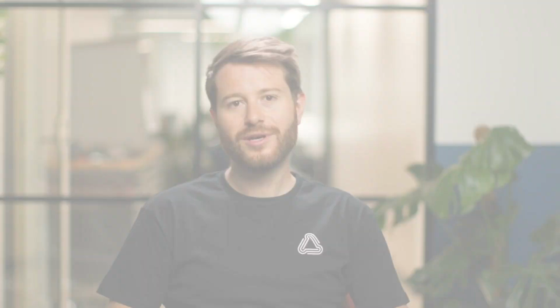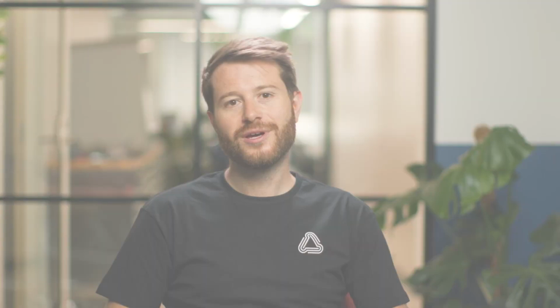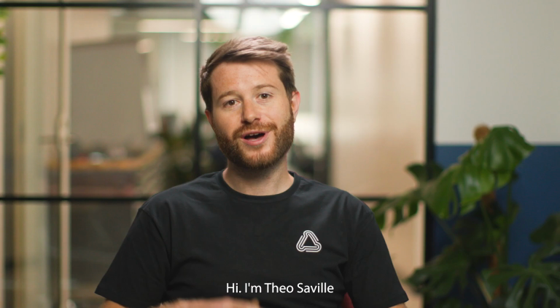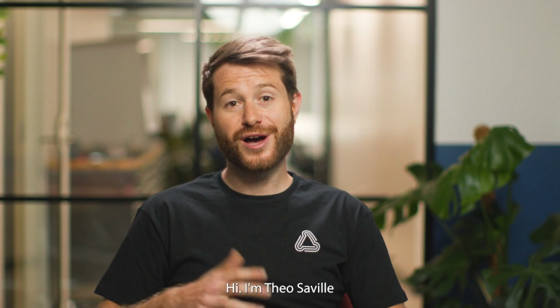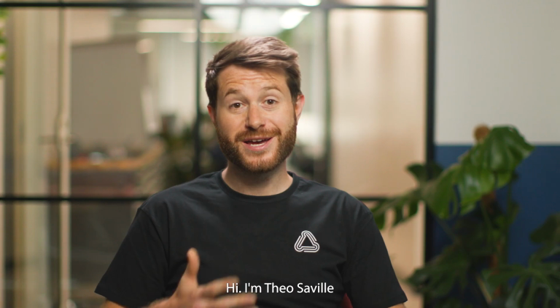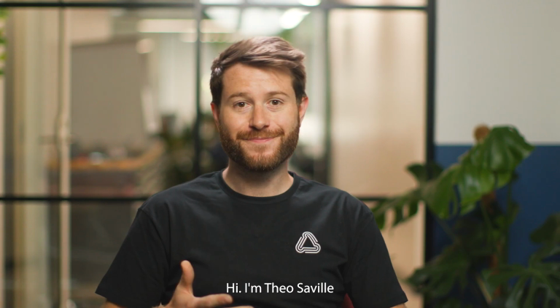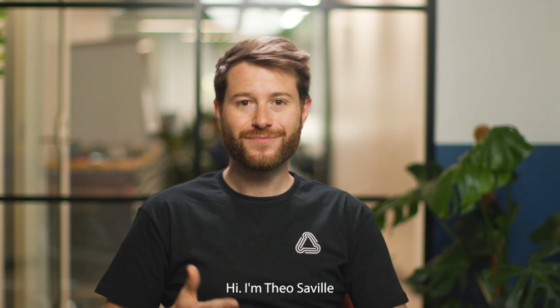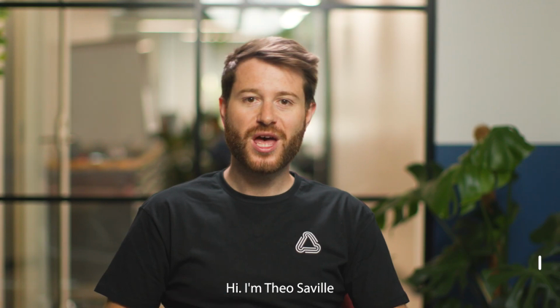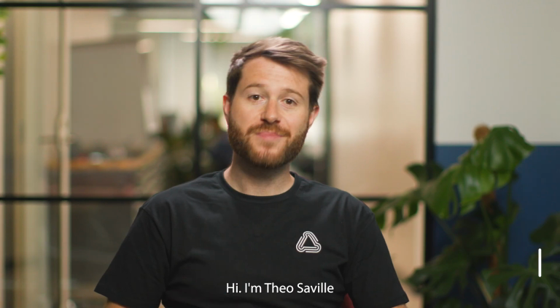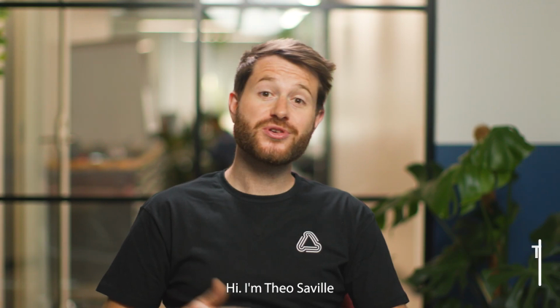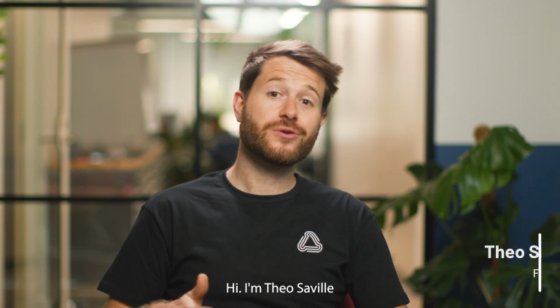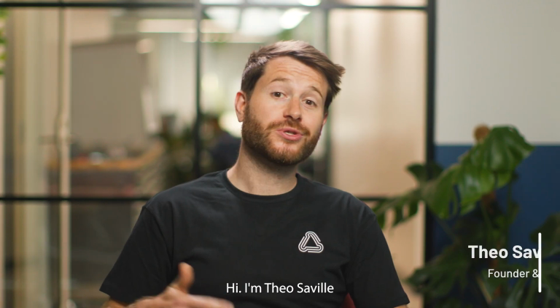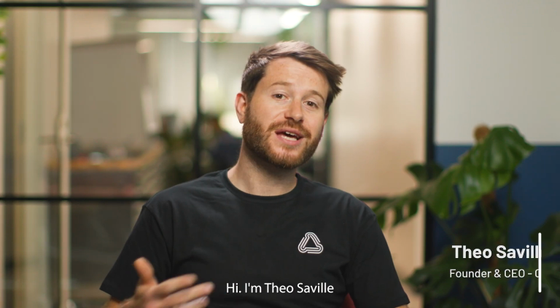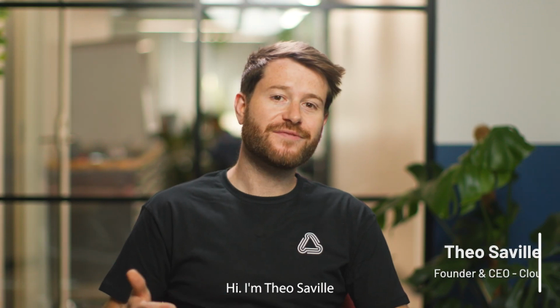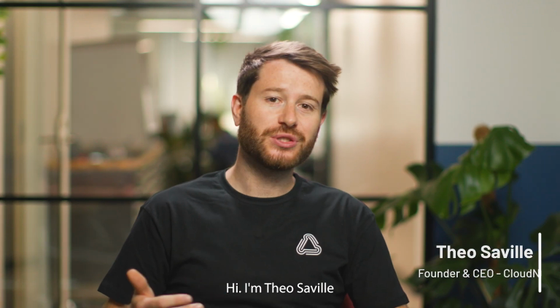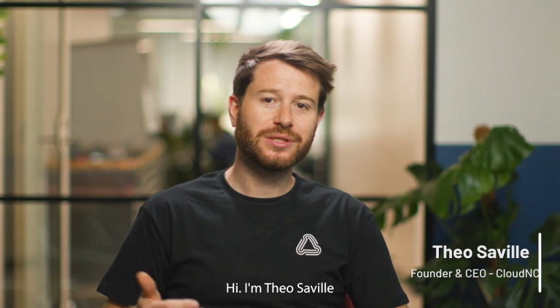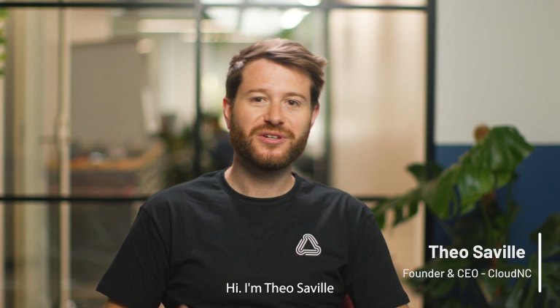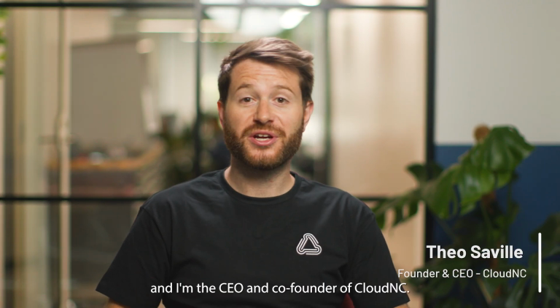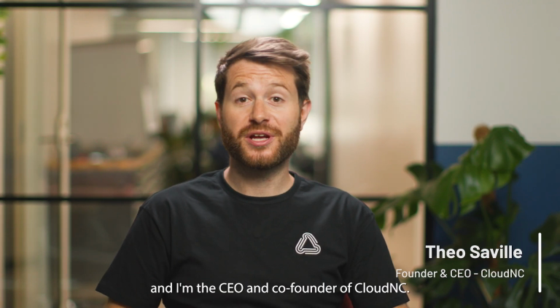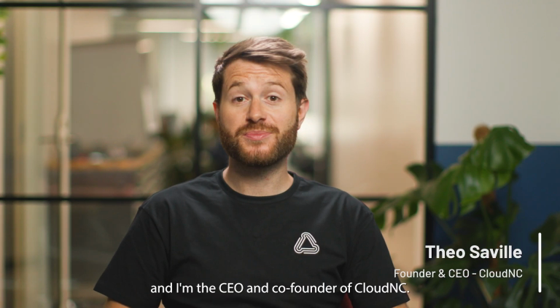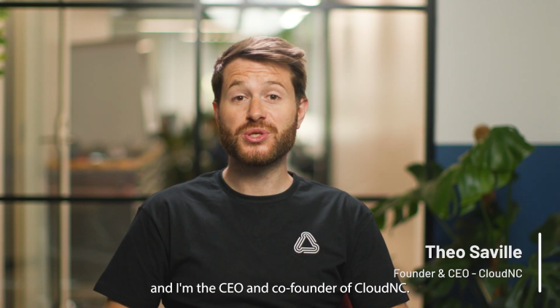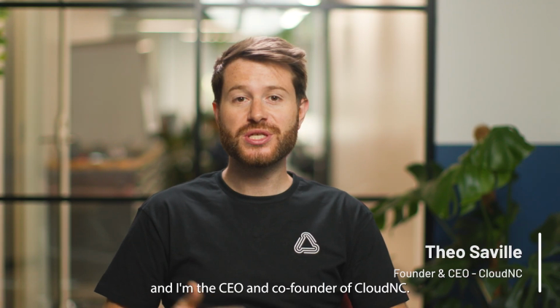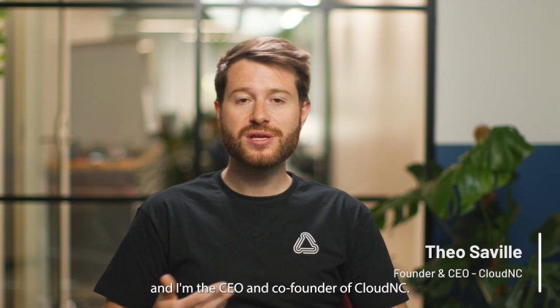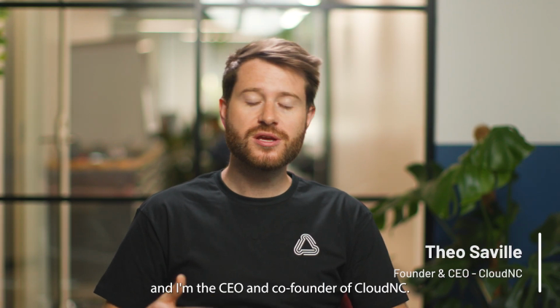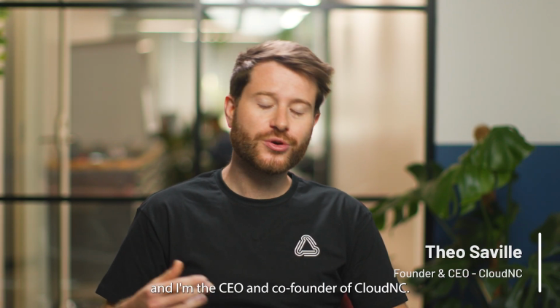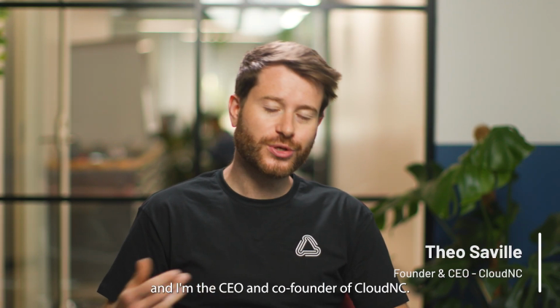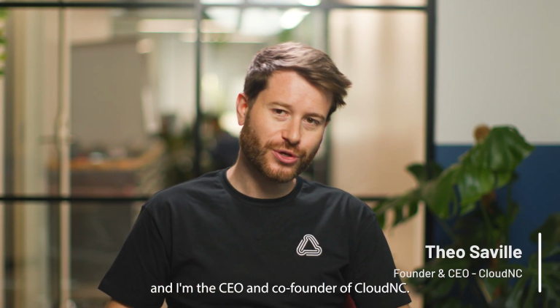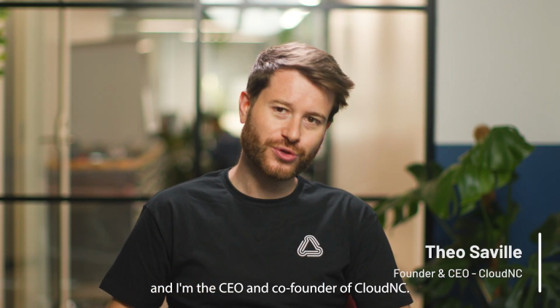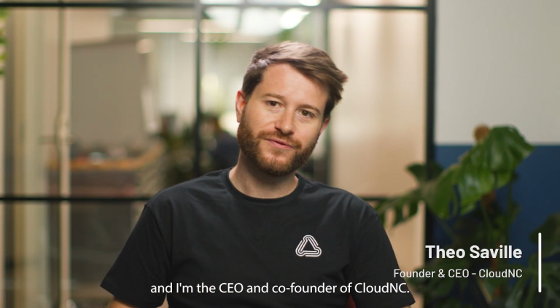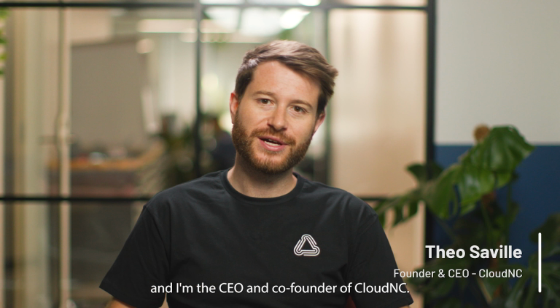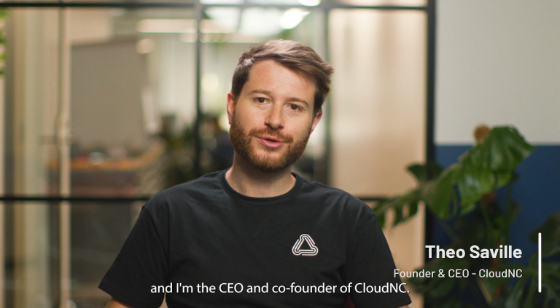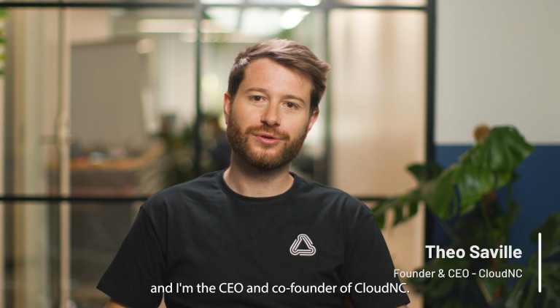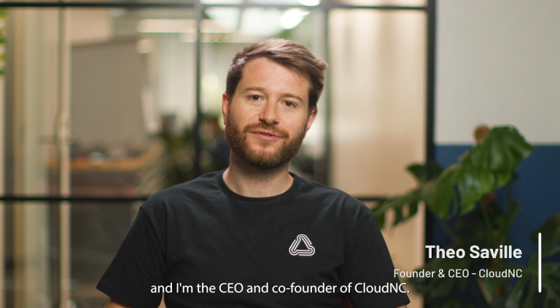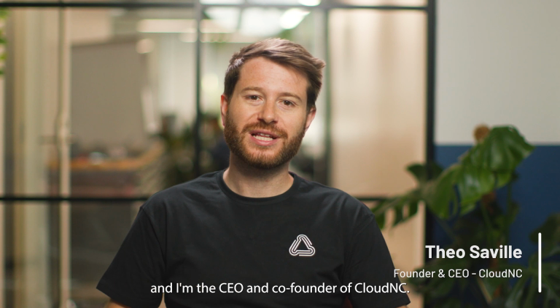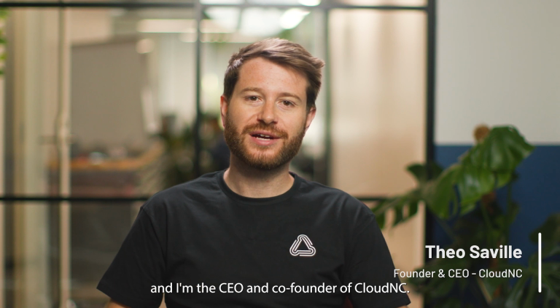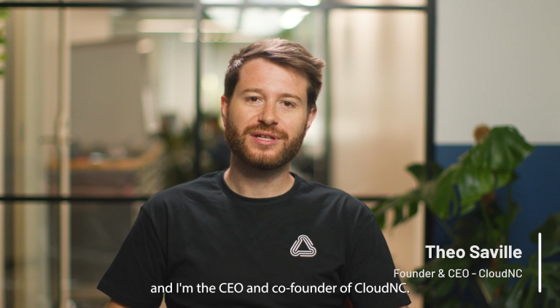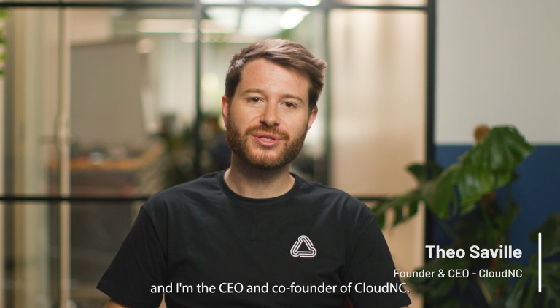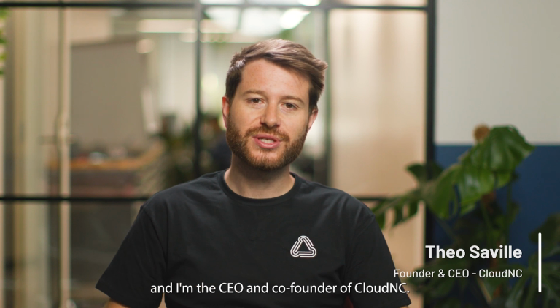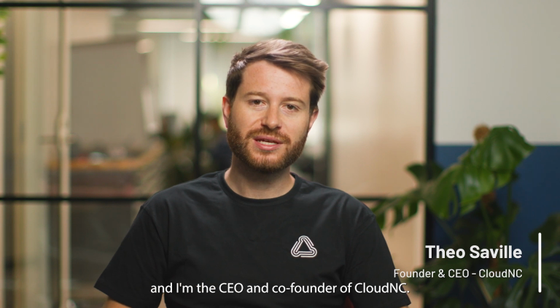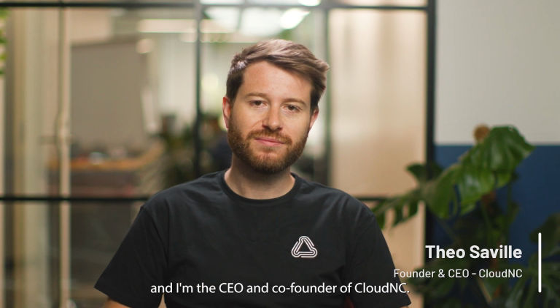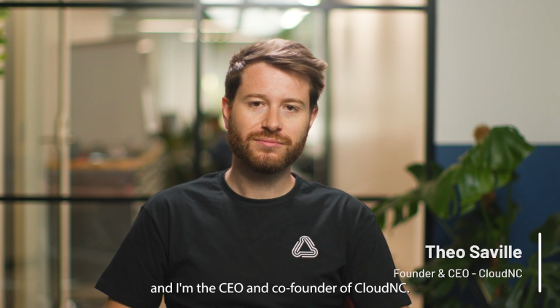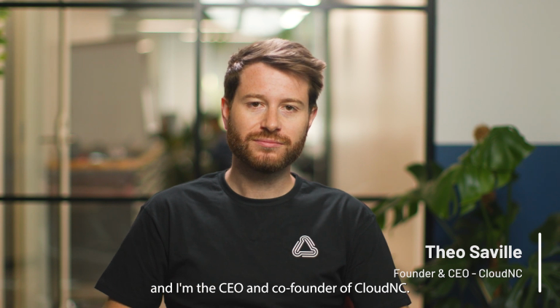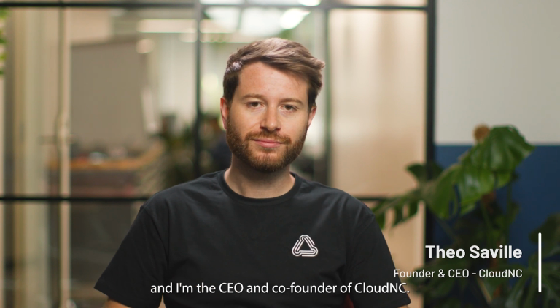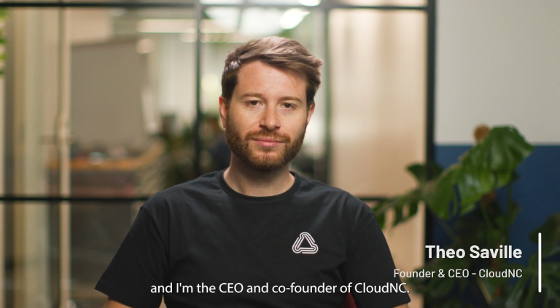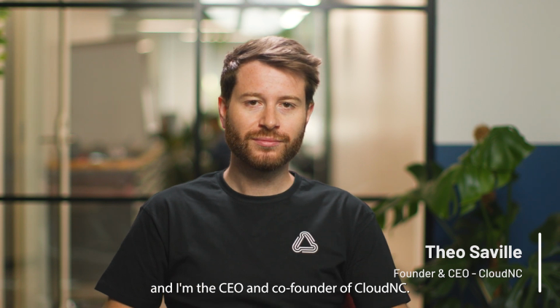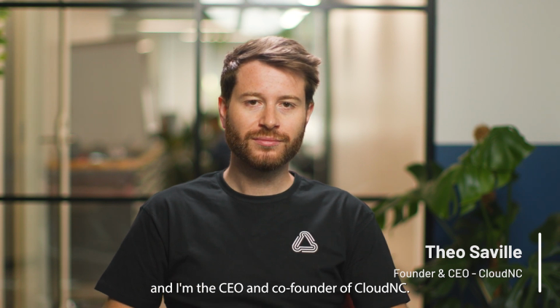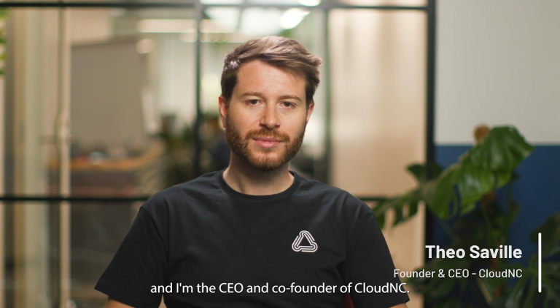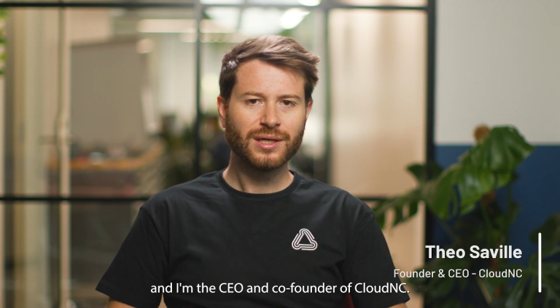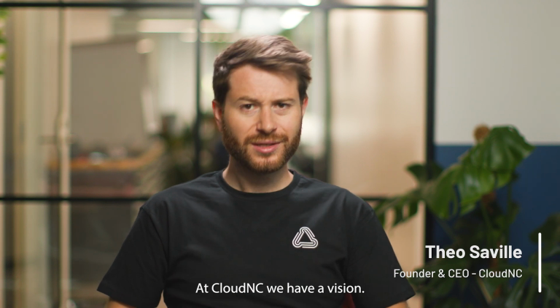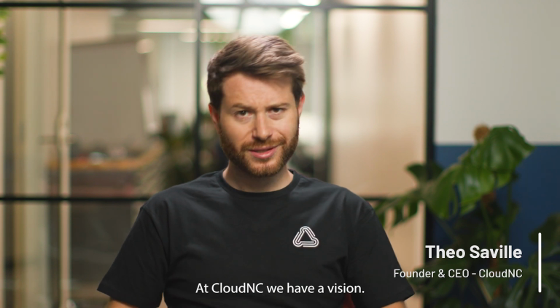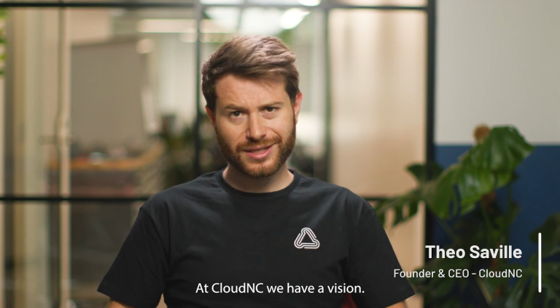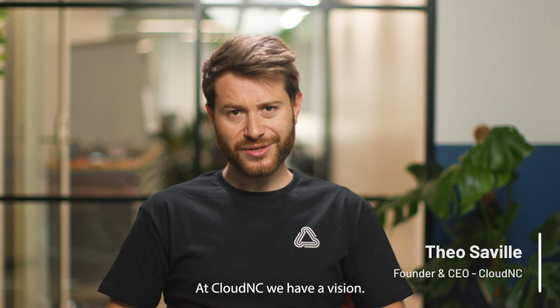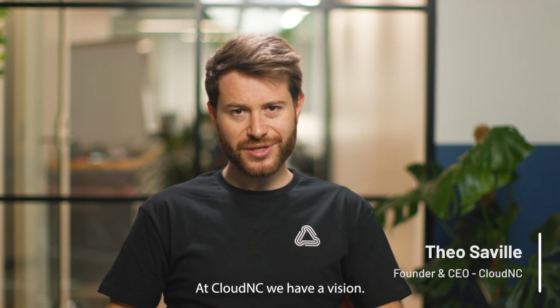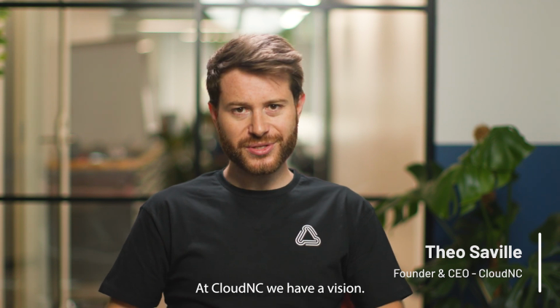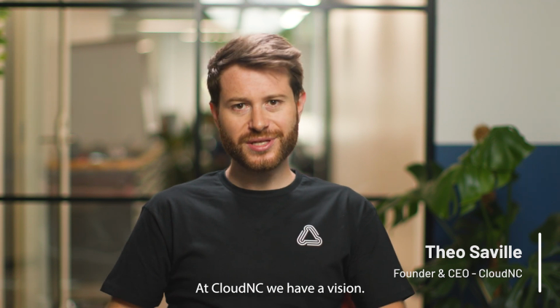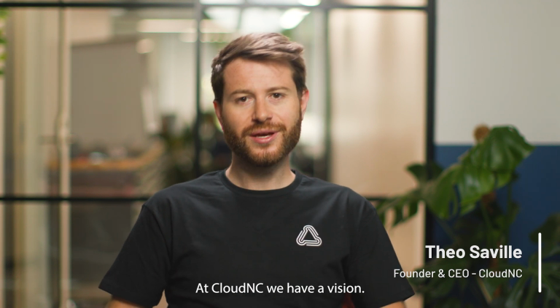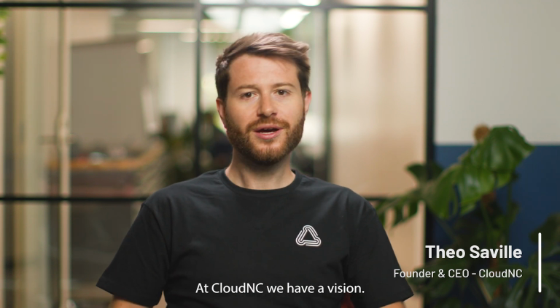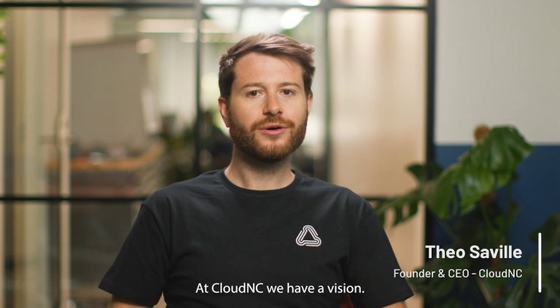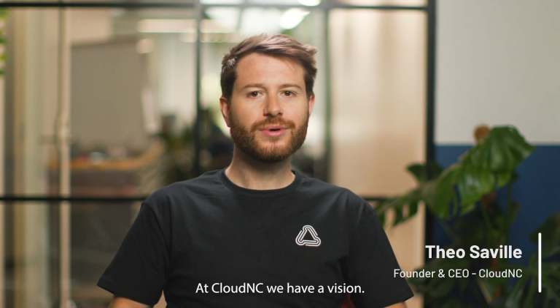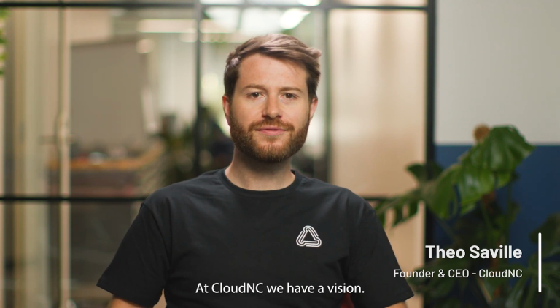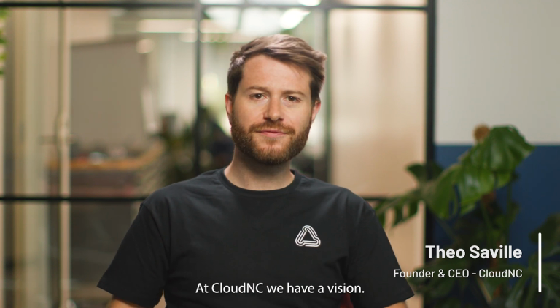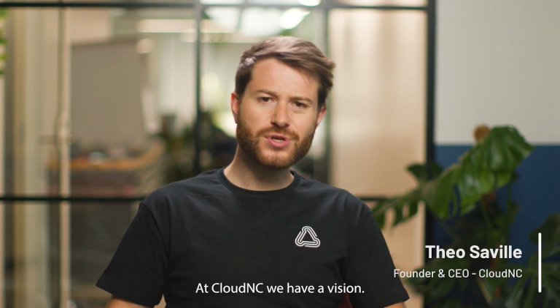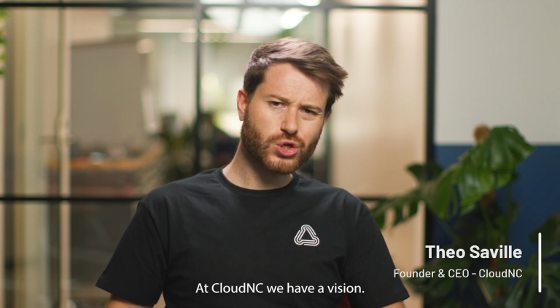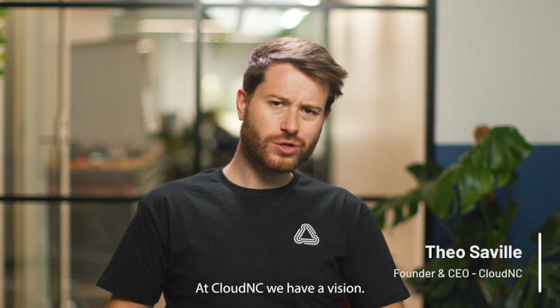Hi, I'm Theo Saville, and I'm the CEO and co-founder of Cloud NC. At Cloud NC, we have a vision.